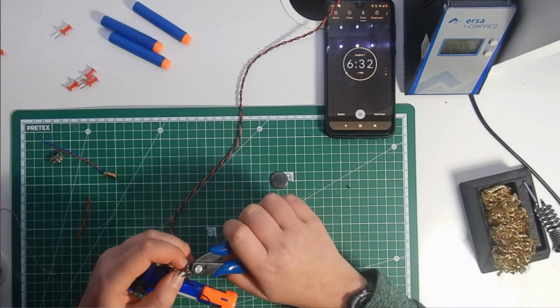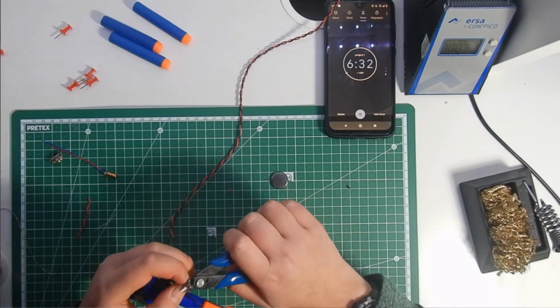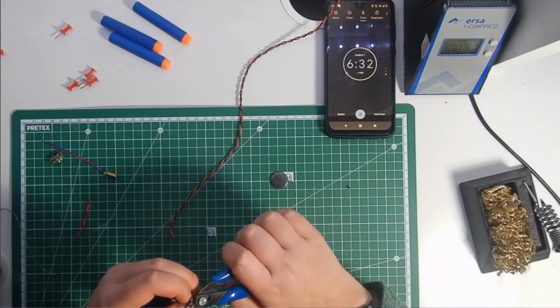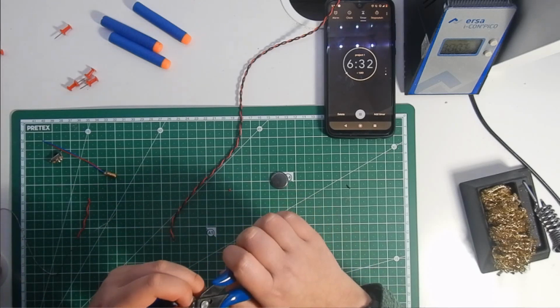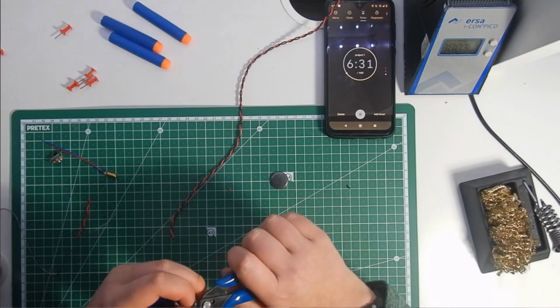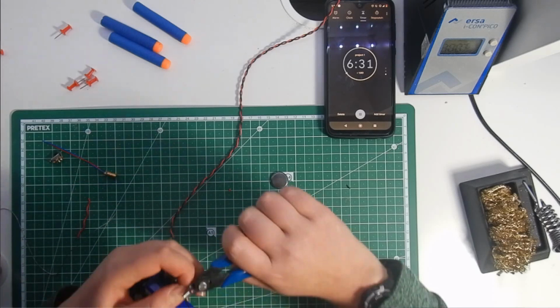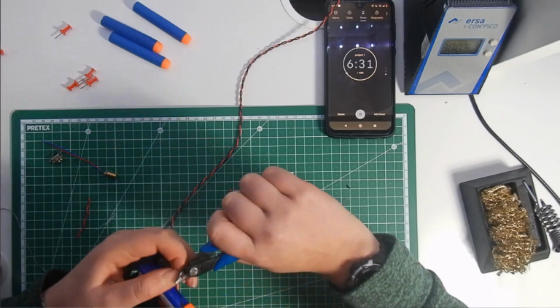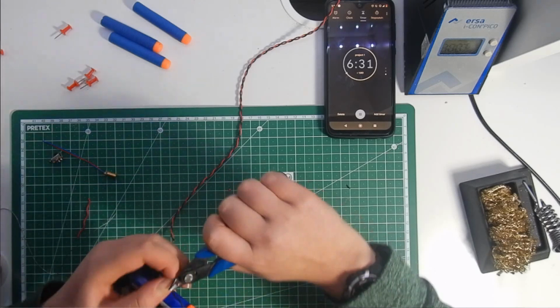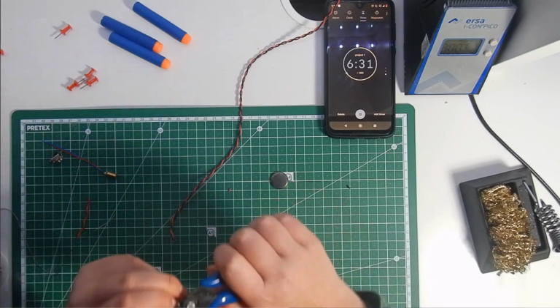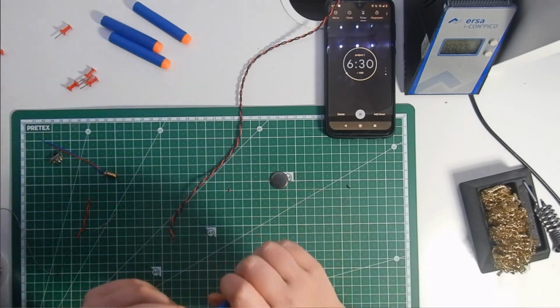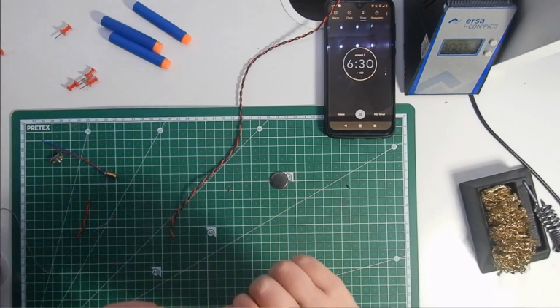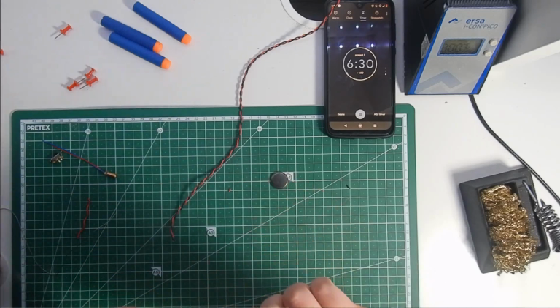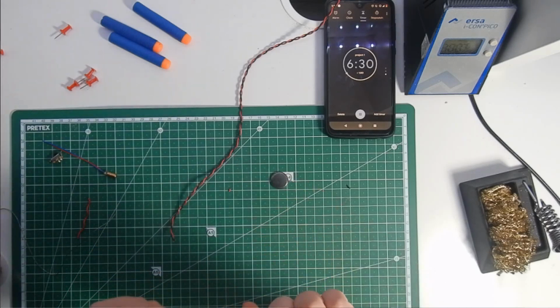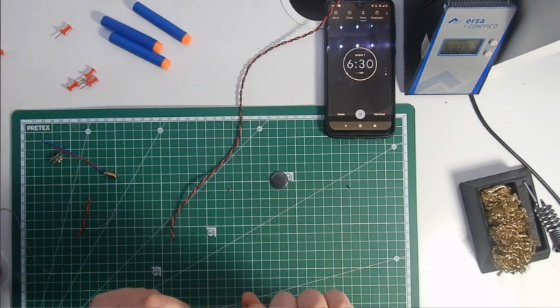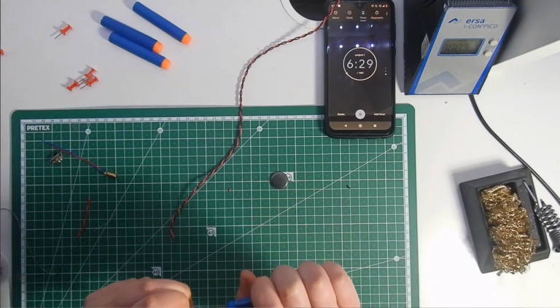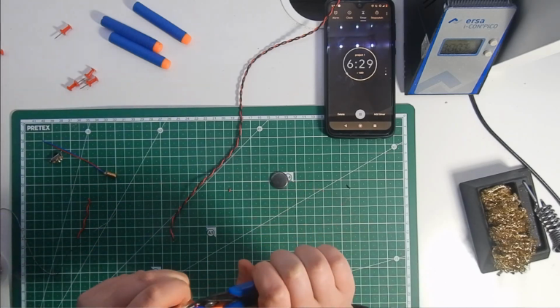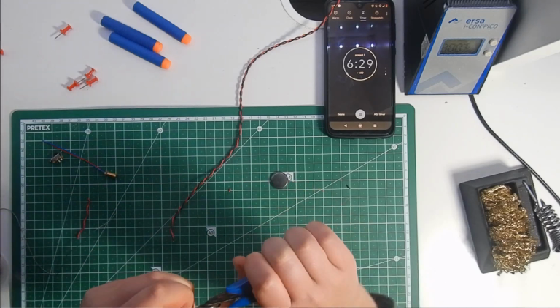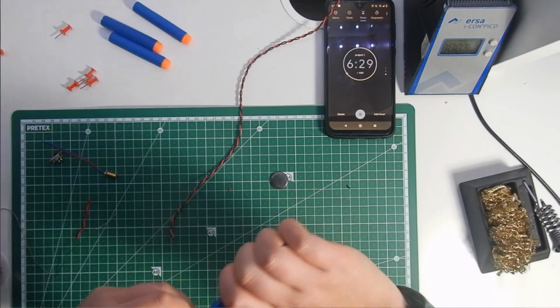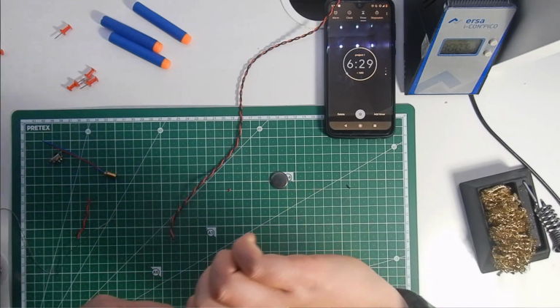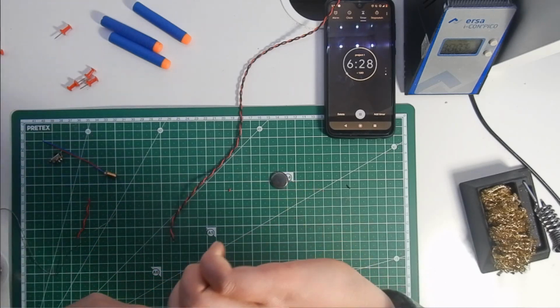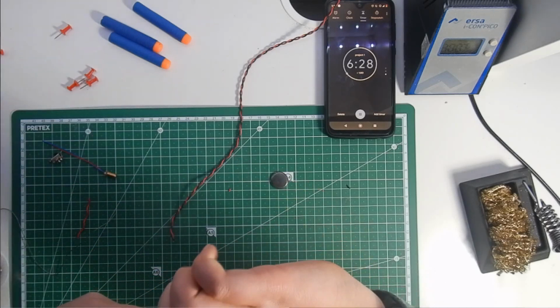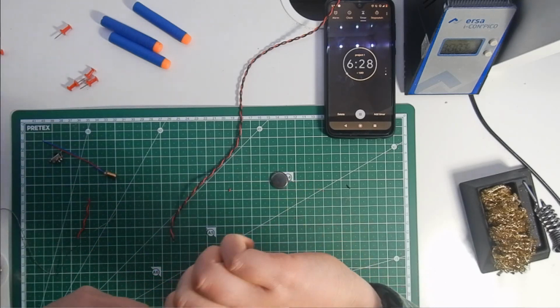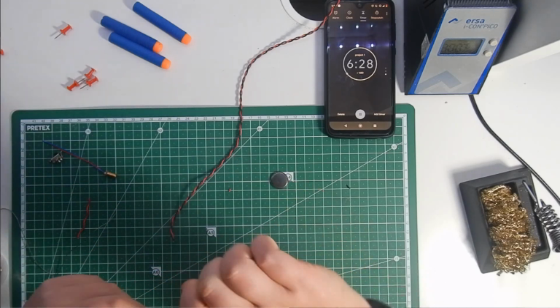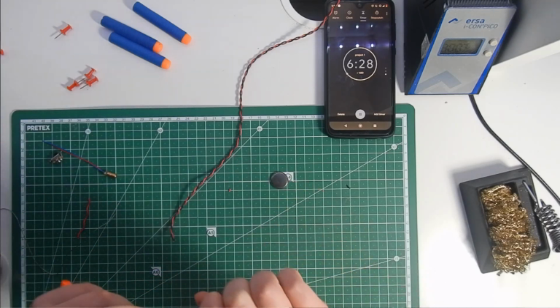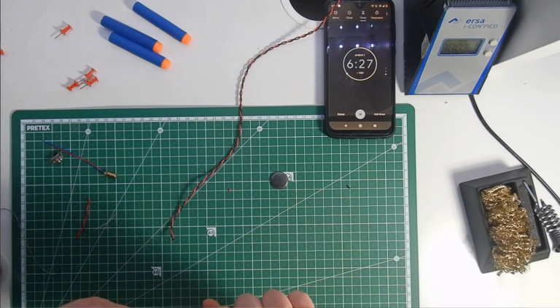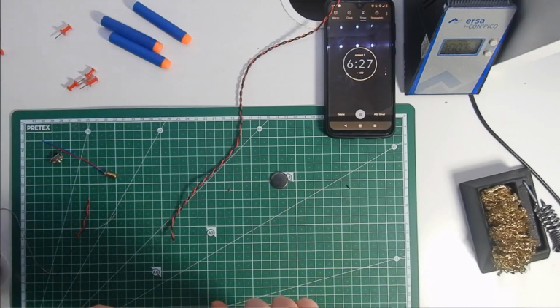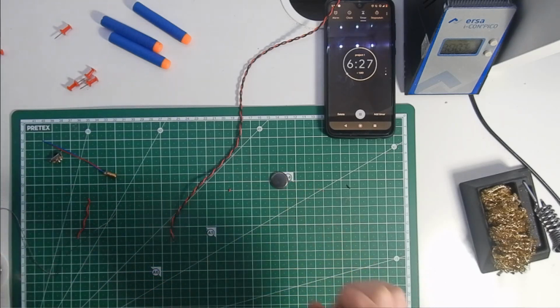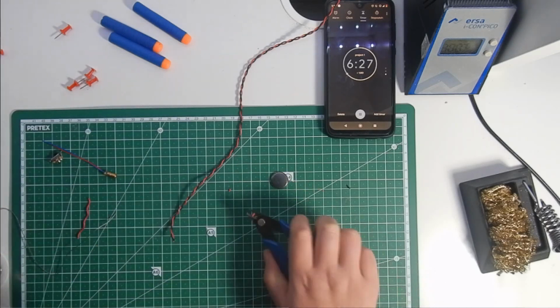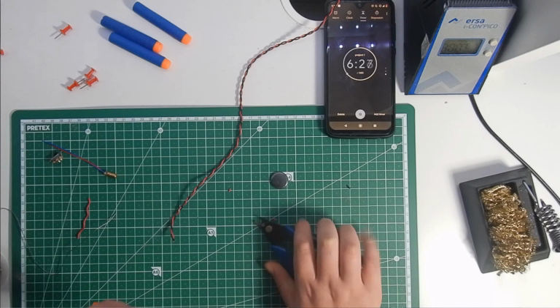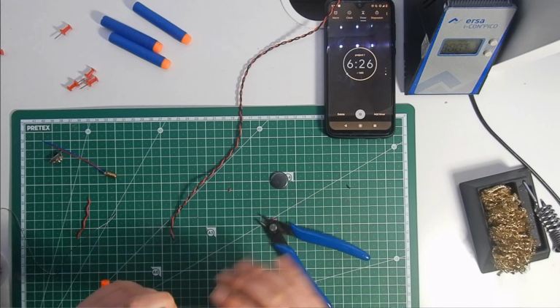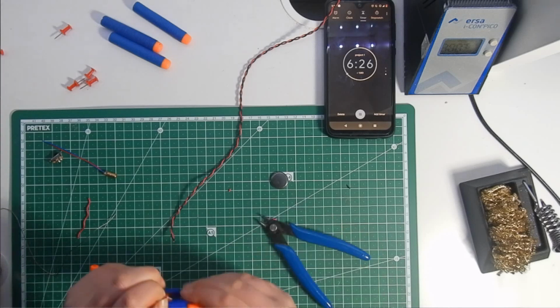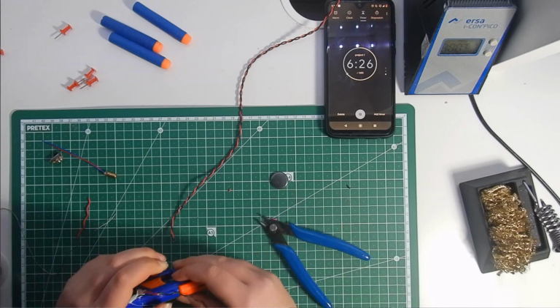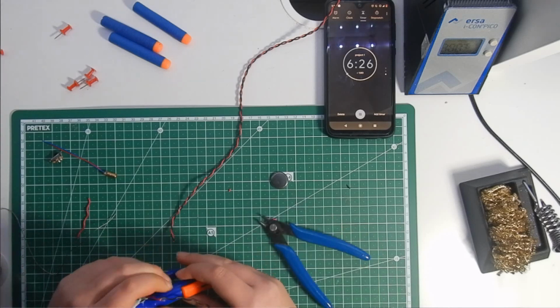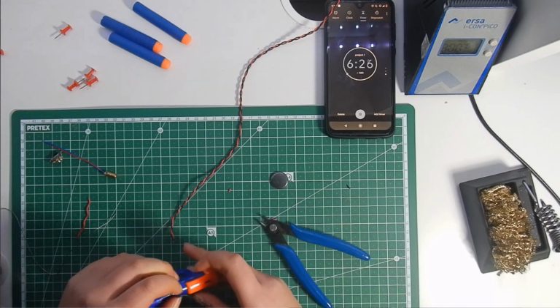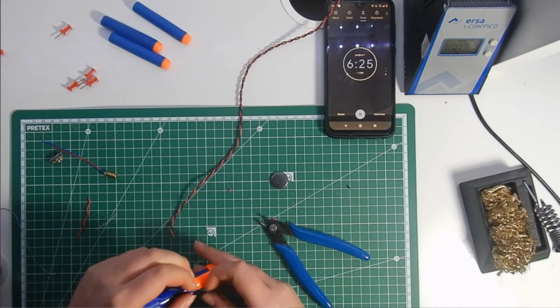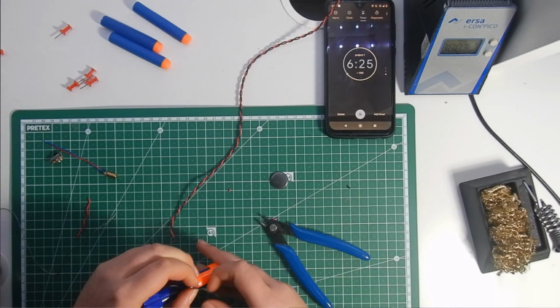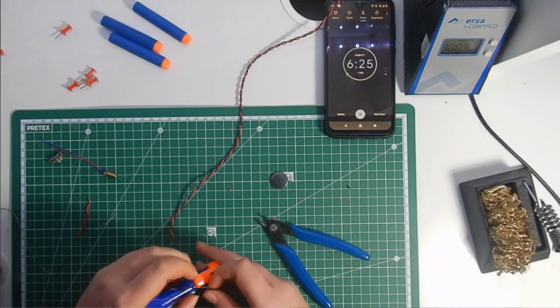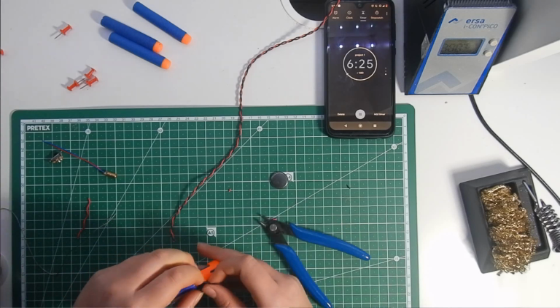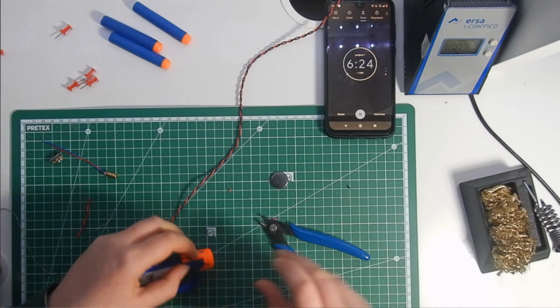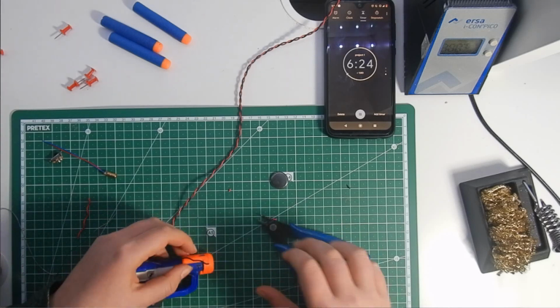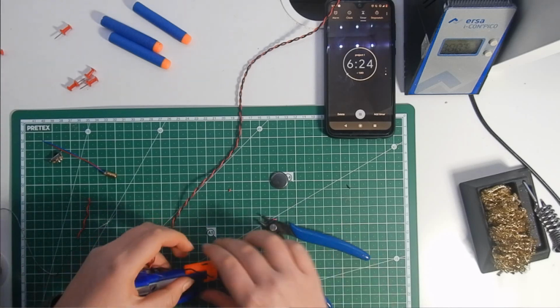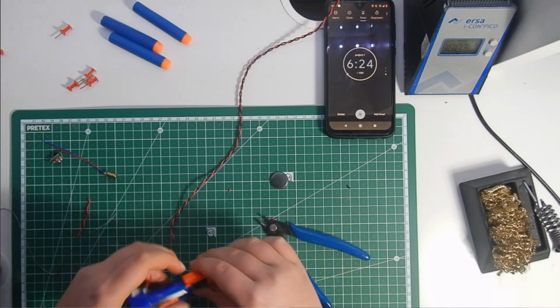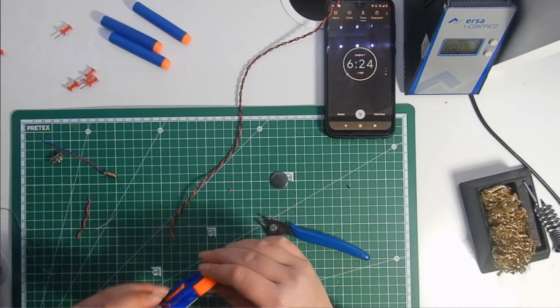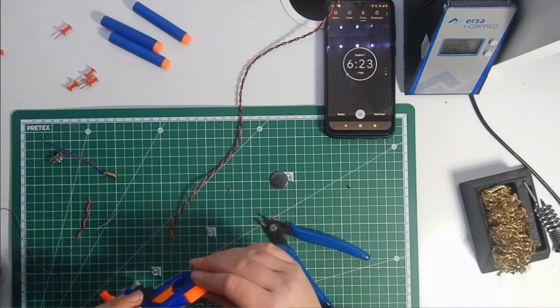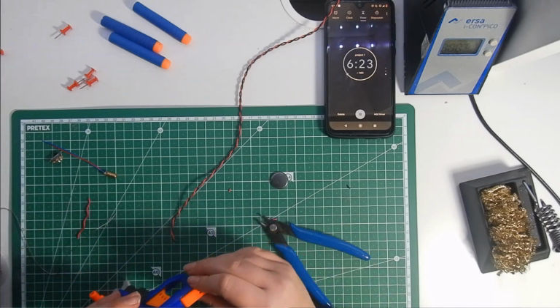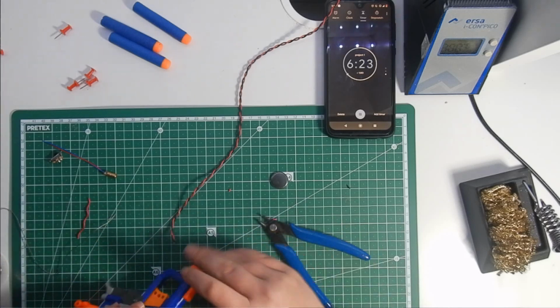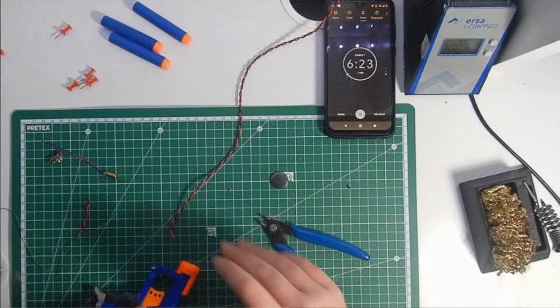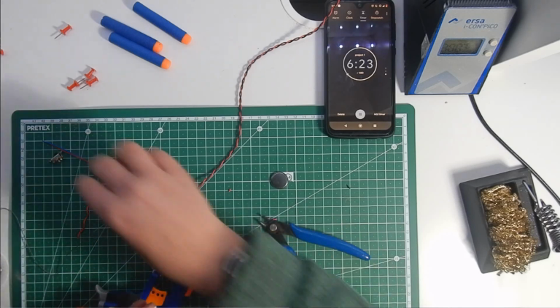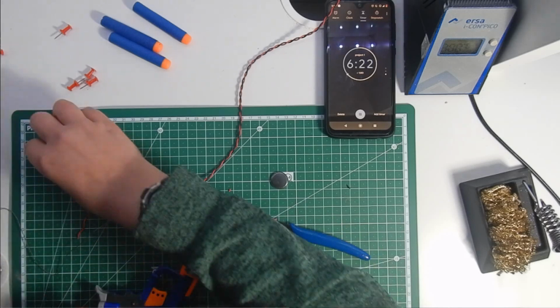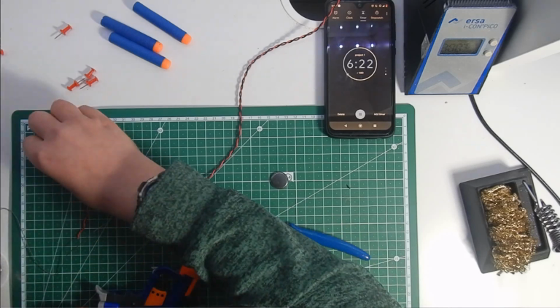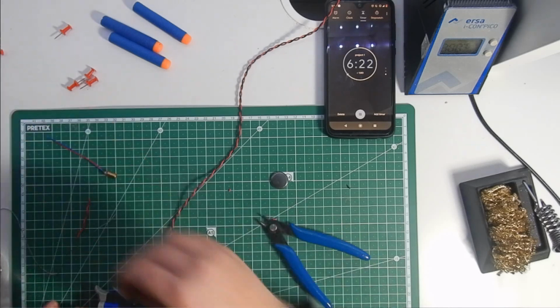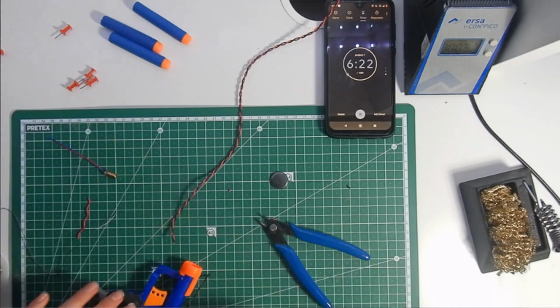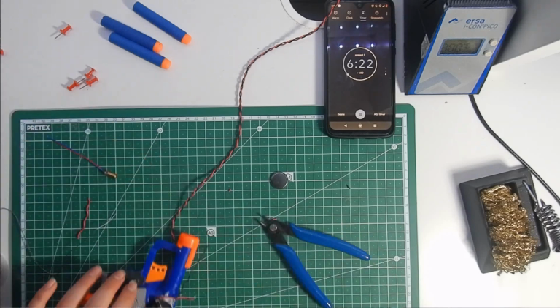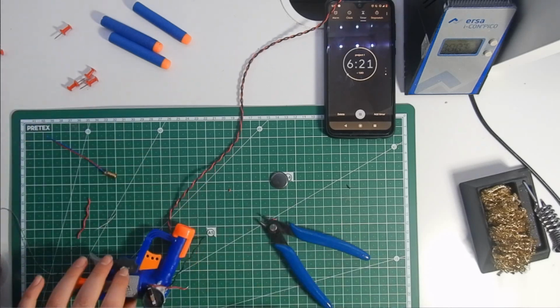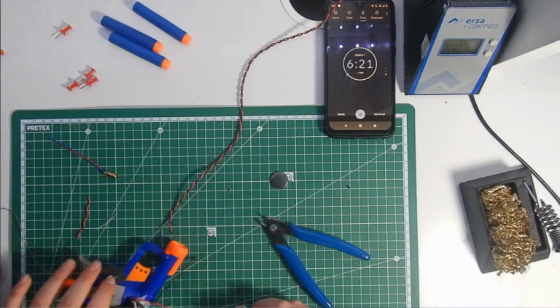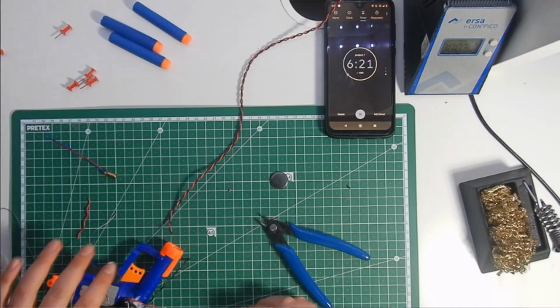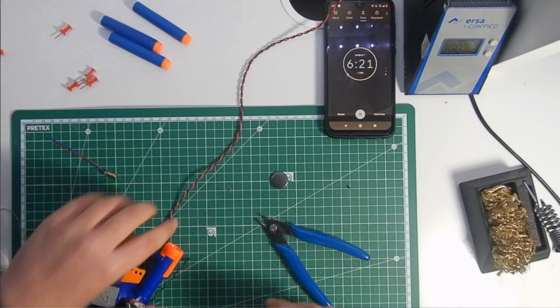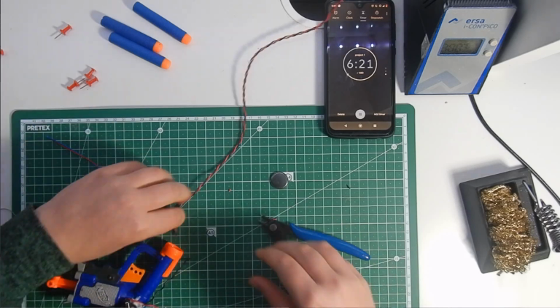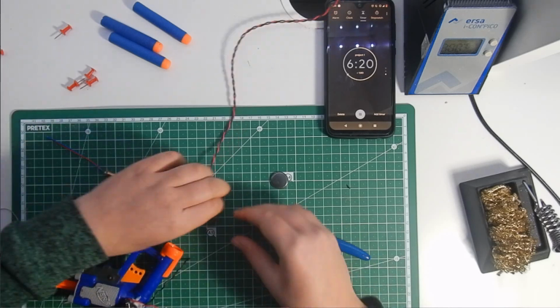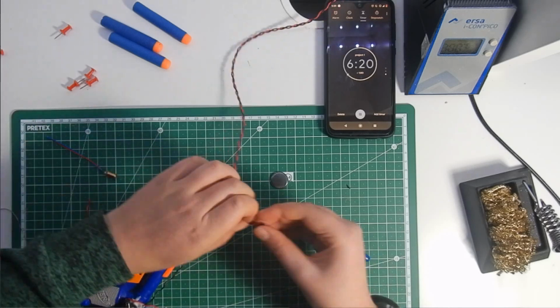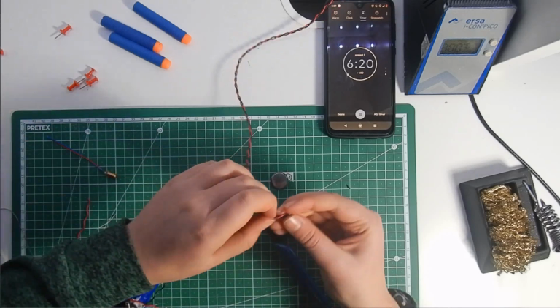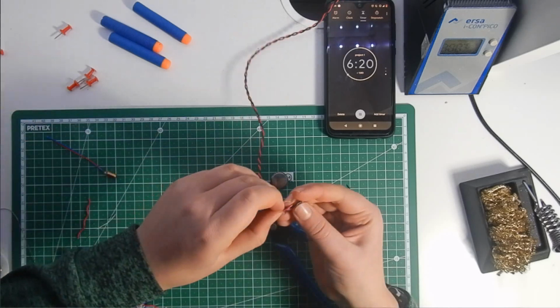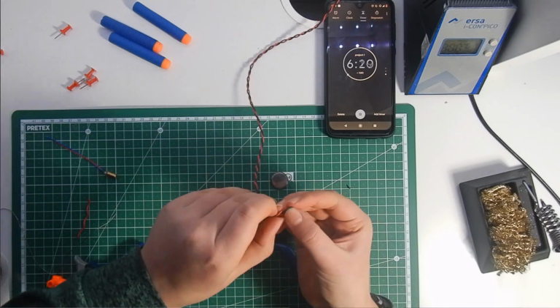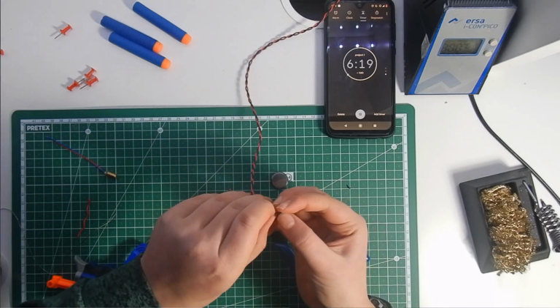Solder the switch to the positive wire from the 3V battery, then solder another wire to the other leg from the switch.